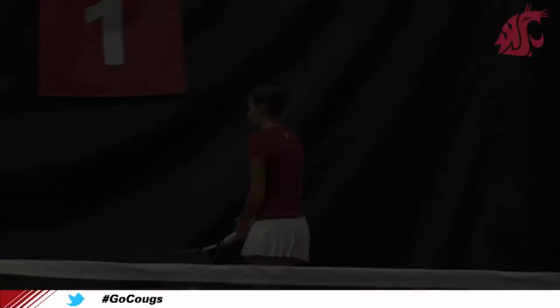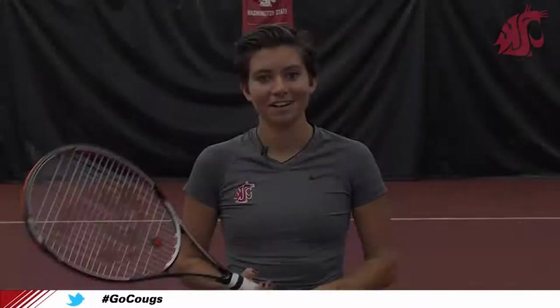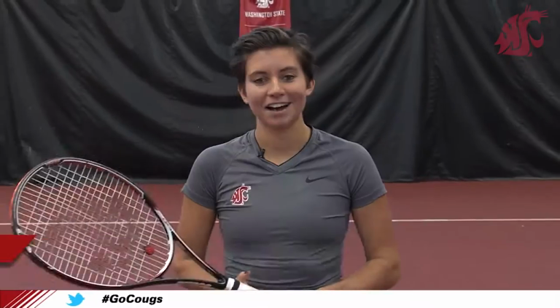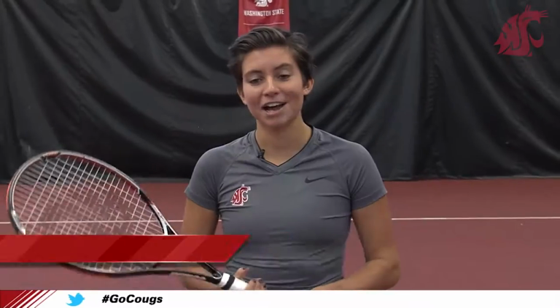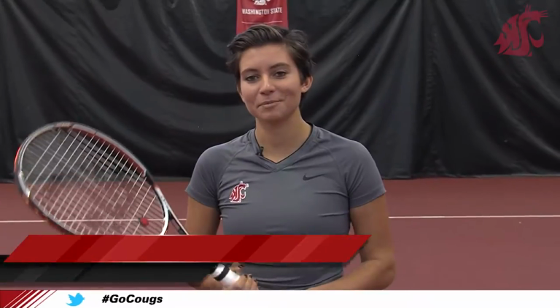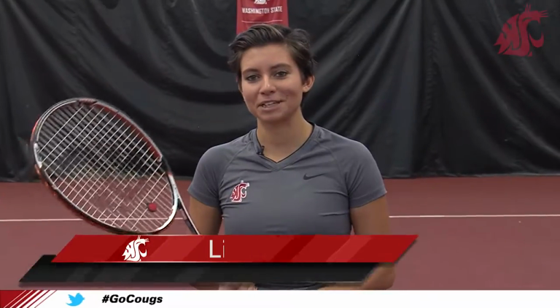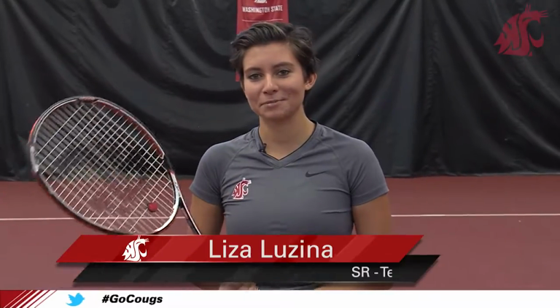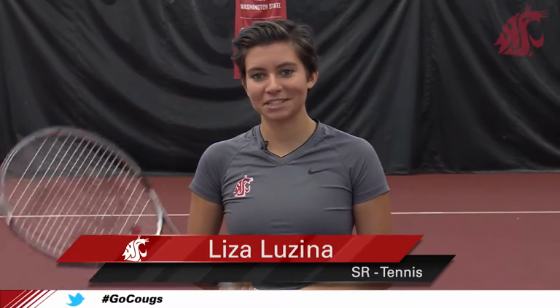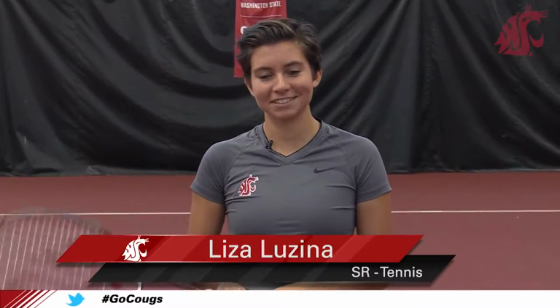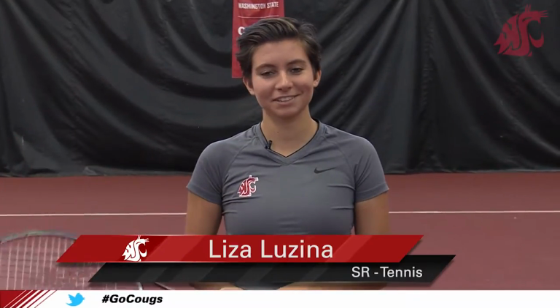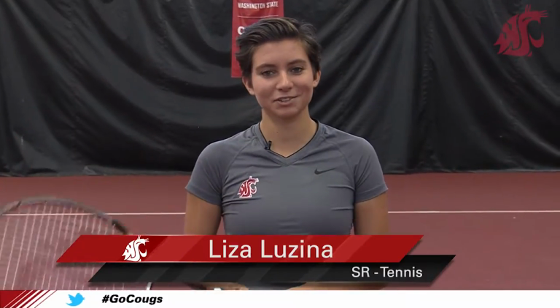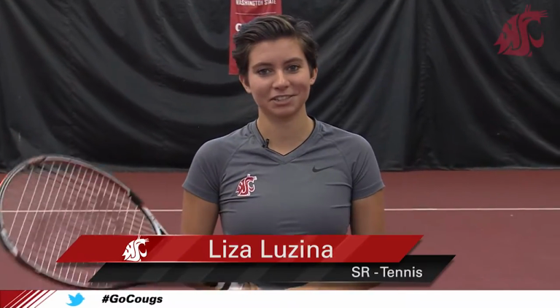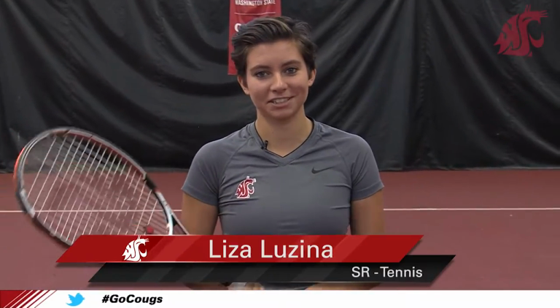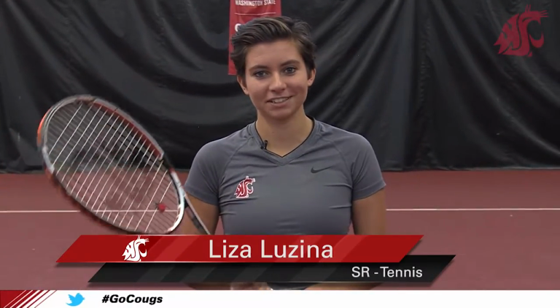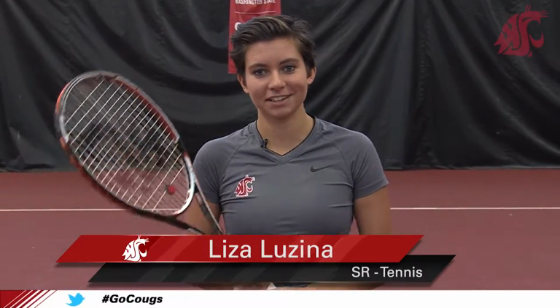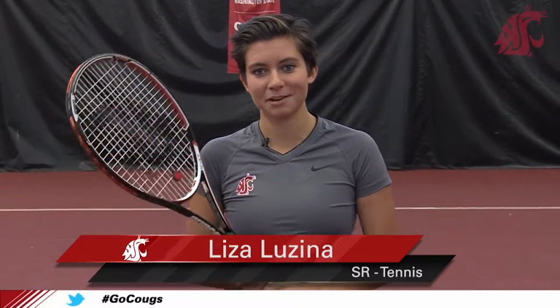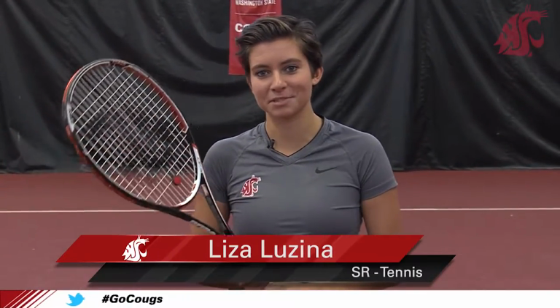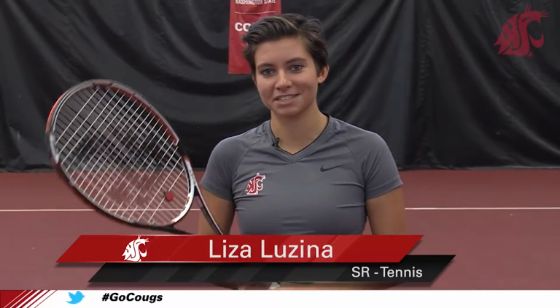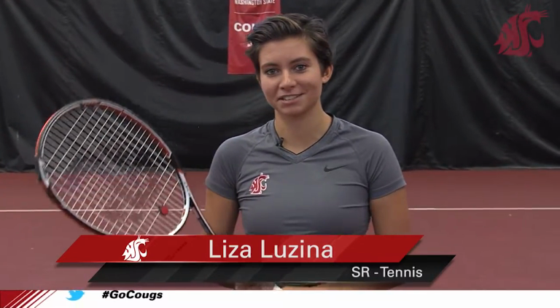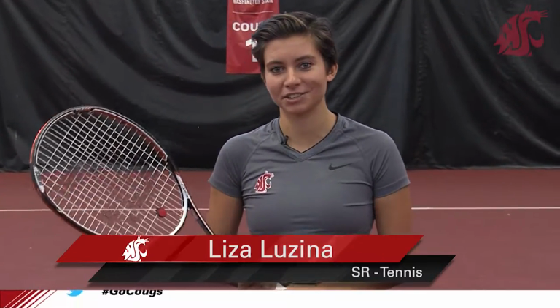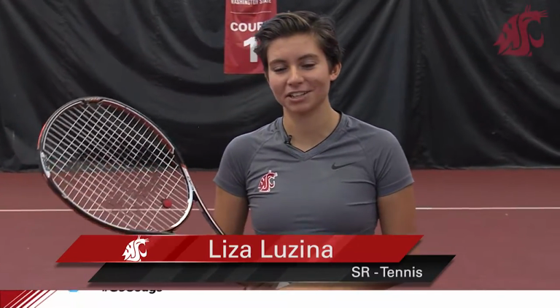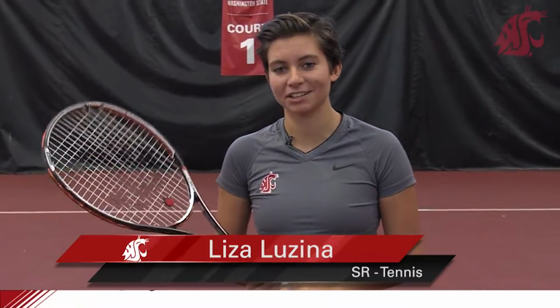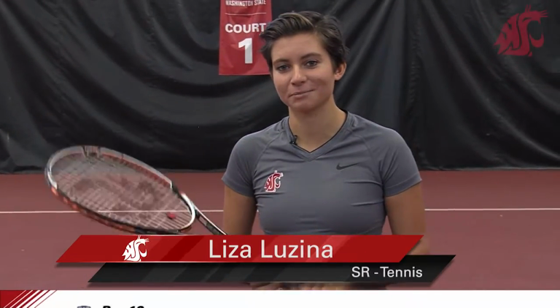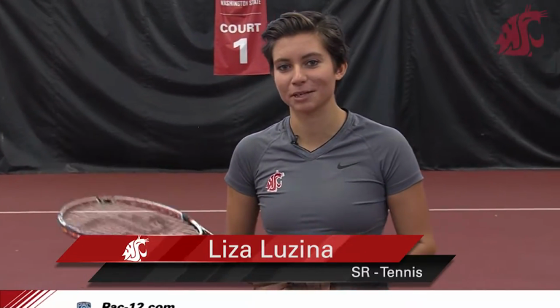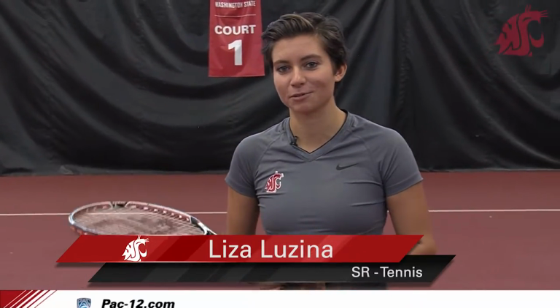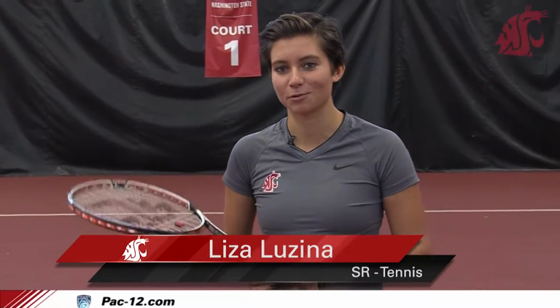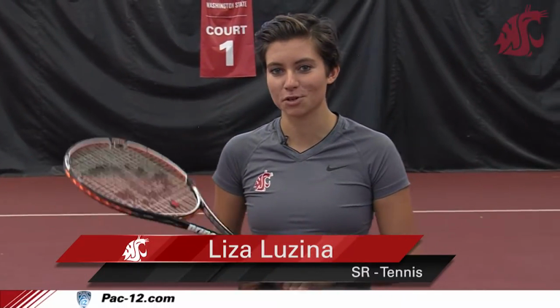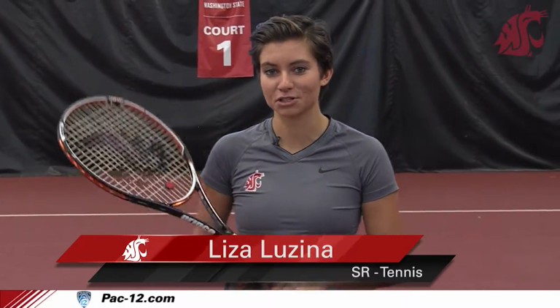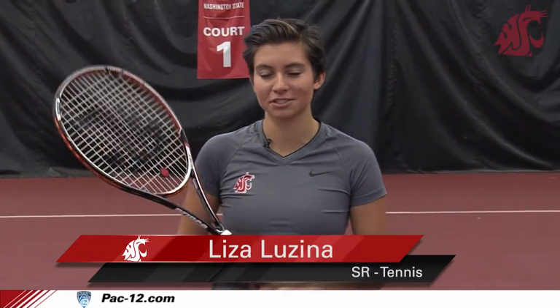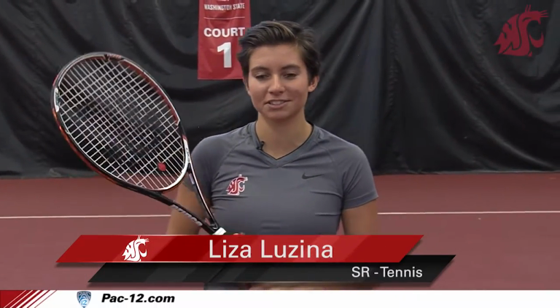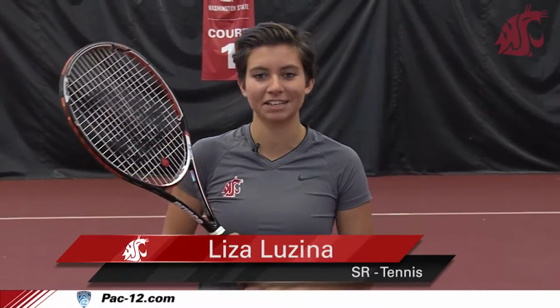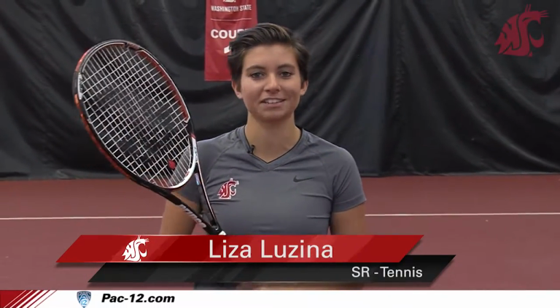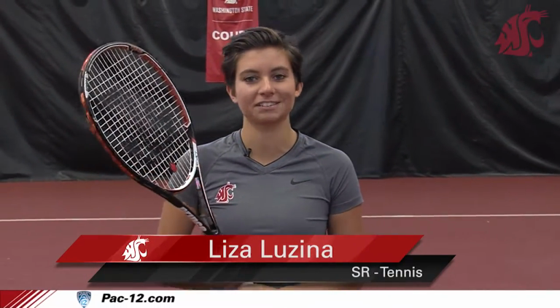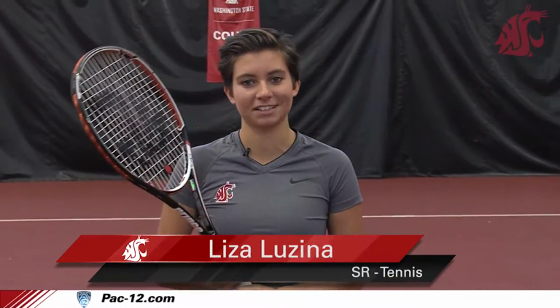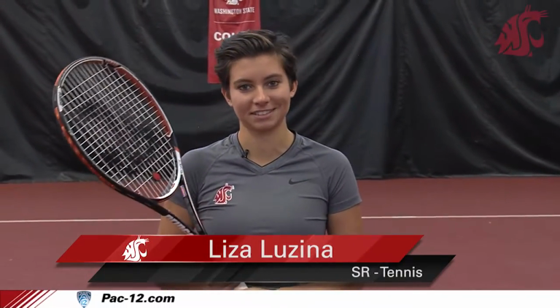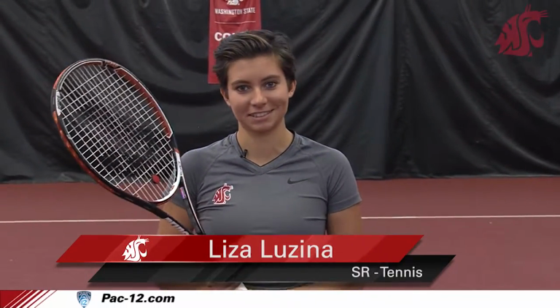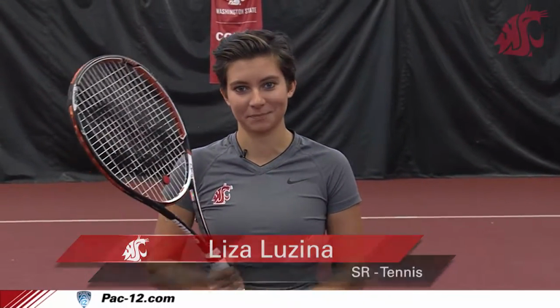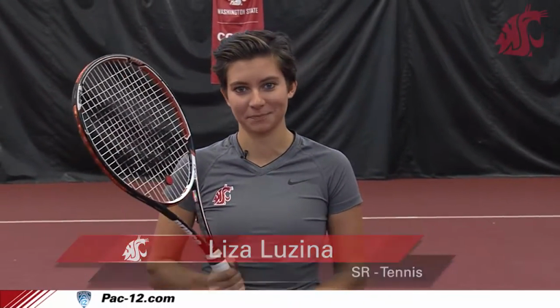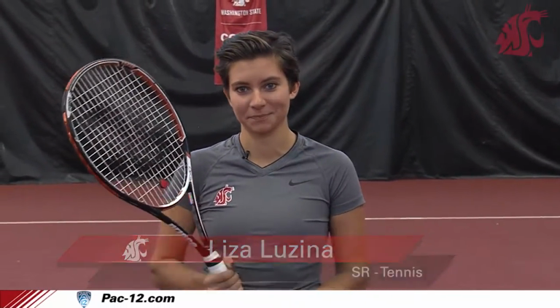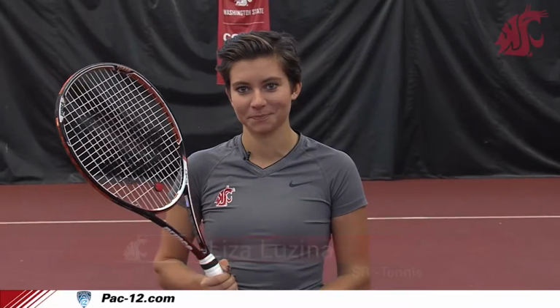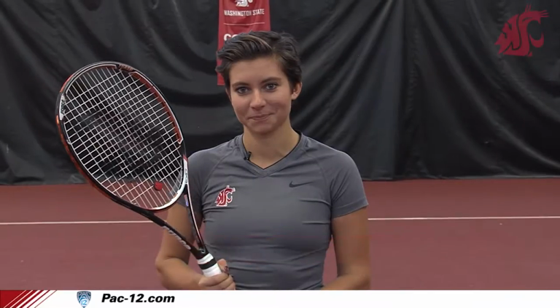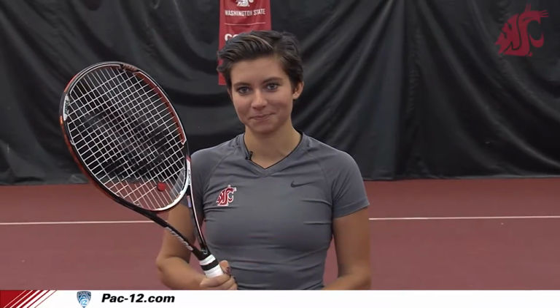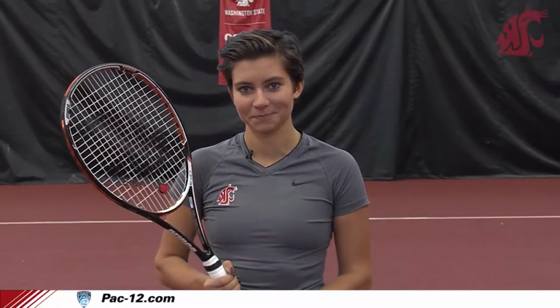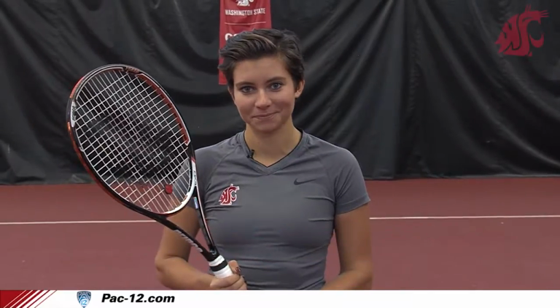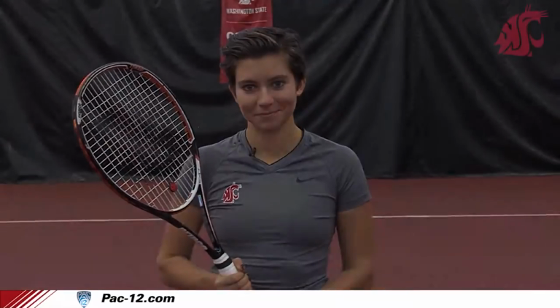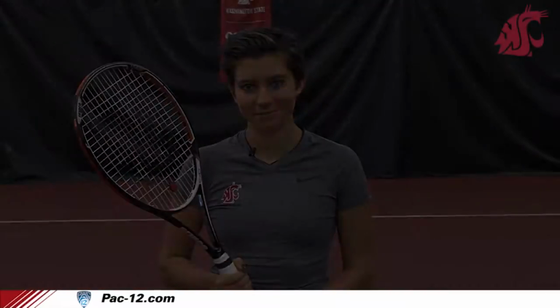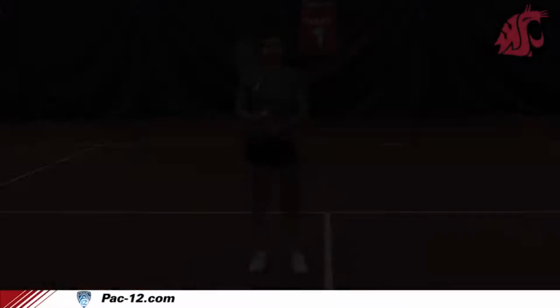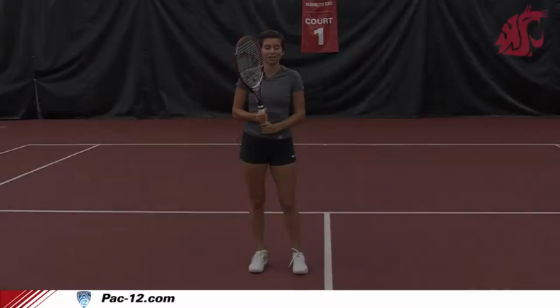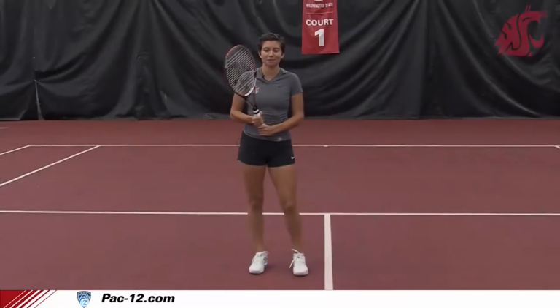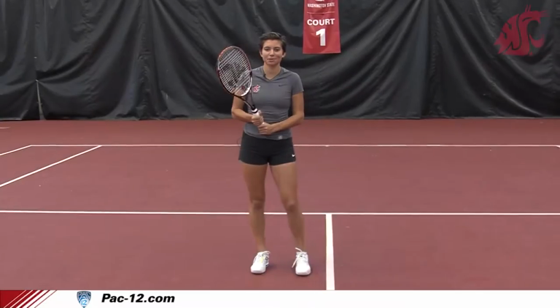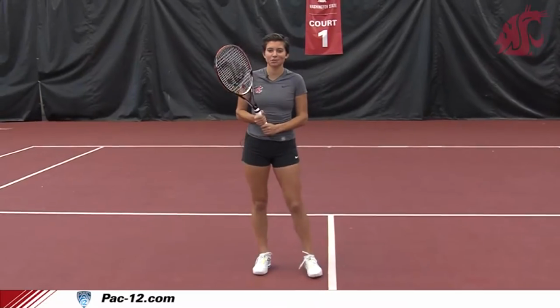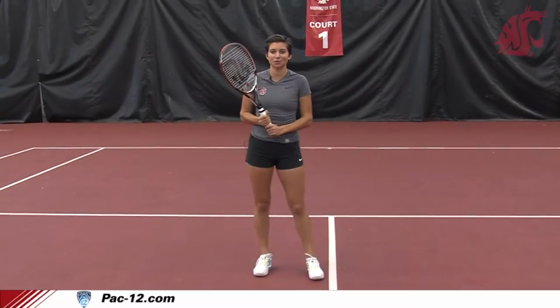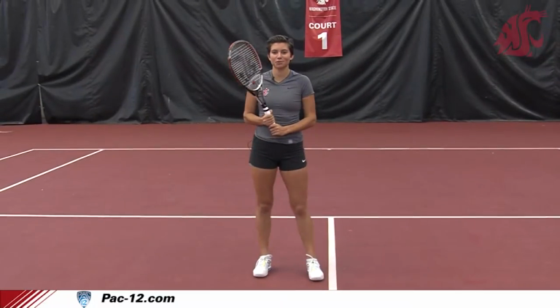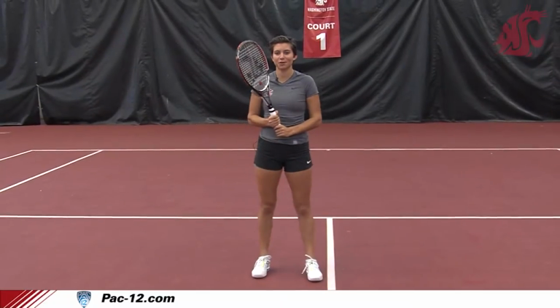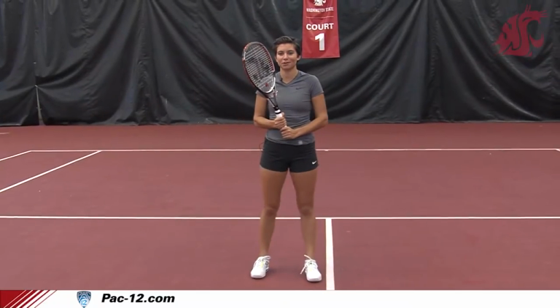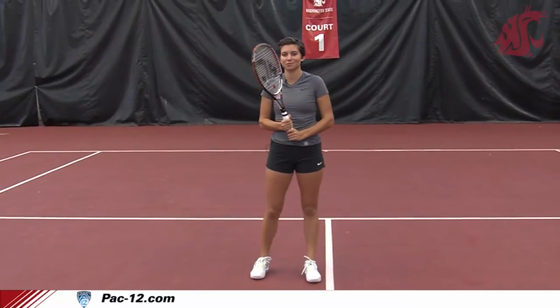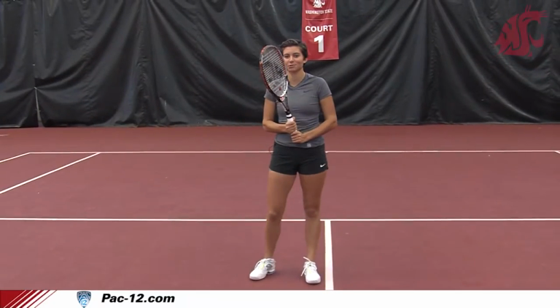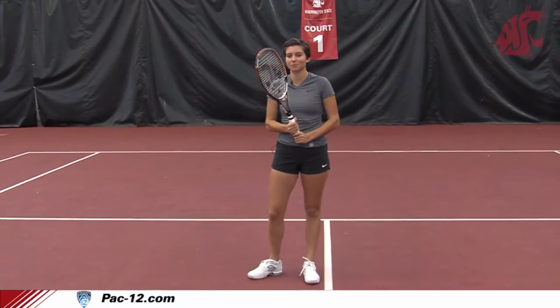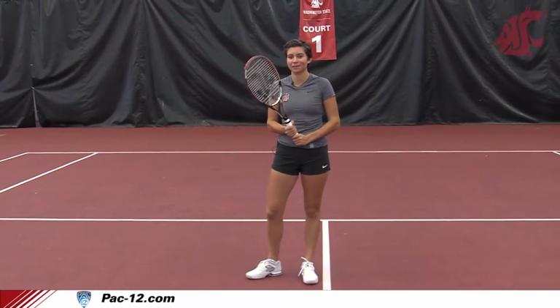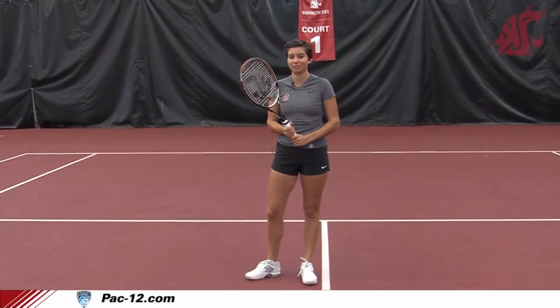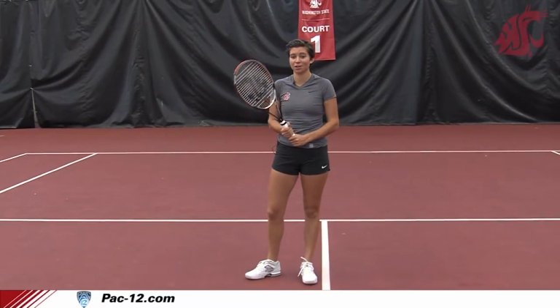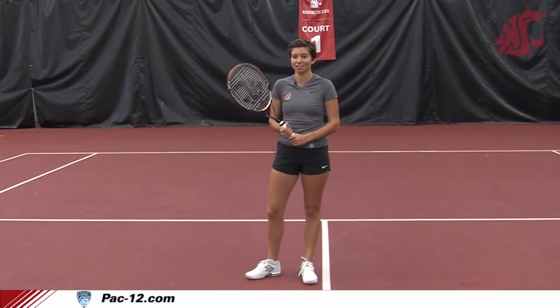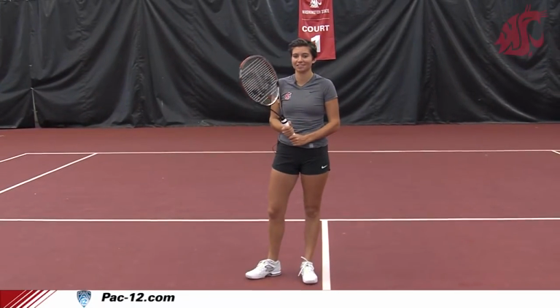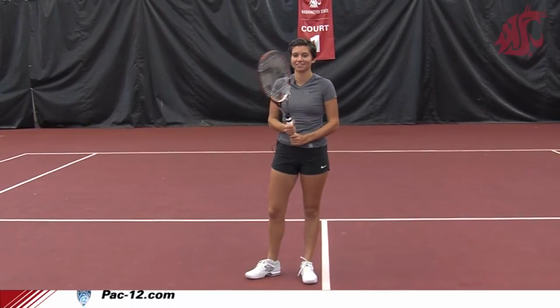Hi, my name is Lisa Luzina. I'm a senior and I play for the Washington State tennis team. Today I'm gonna show you how to play volleys.